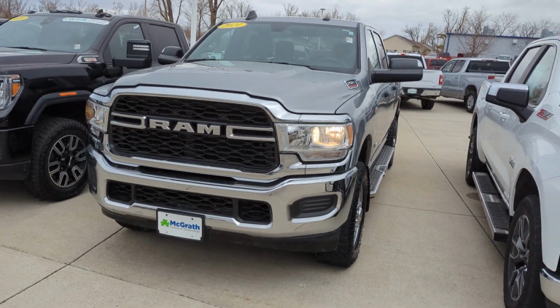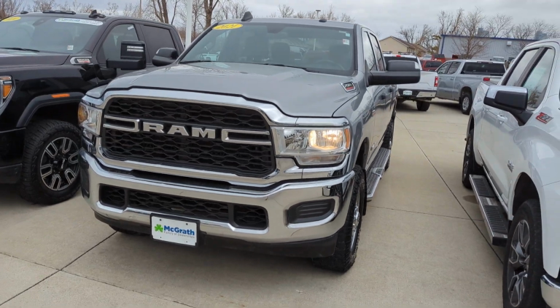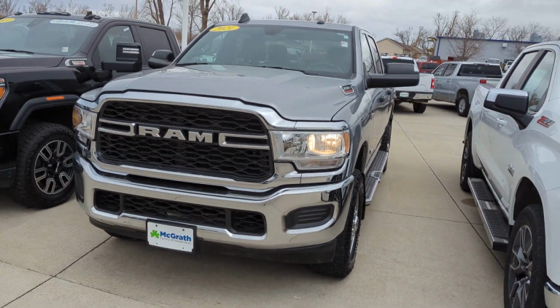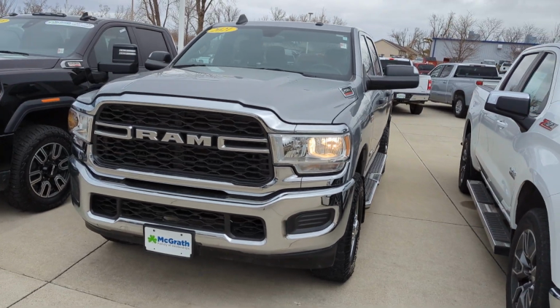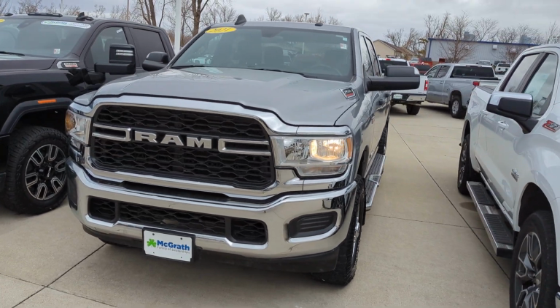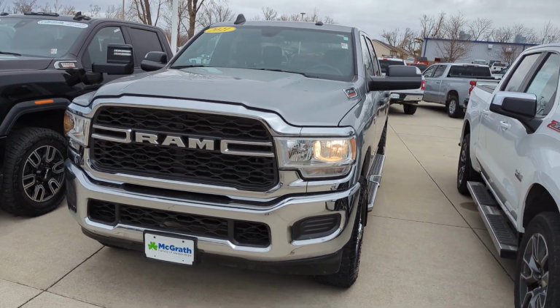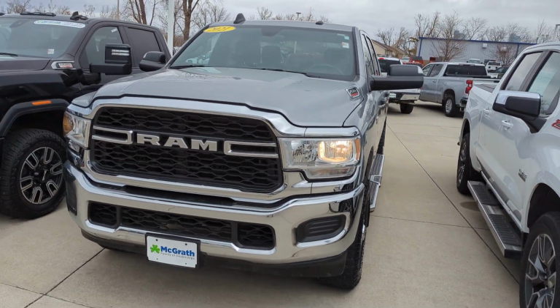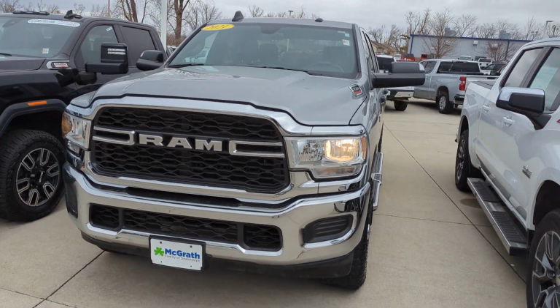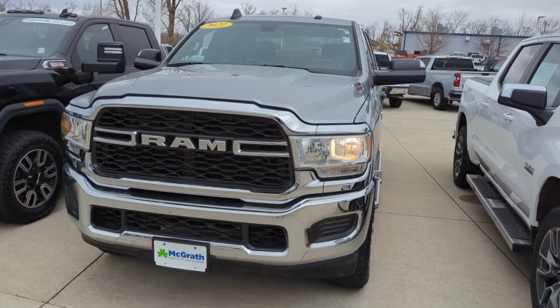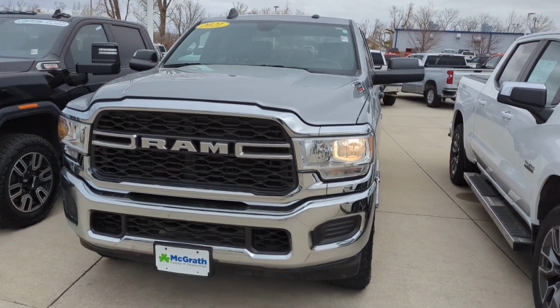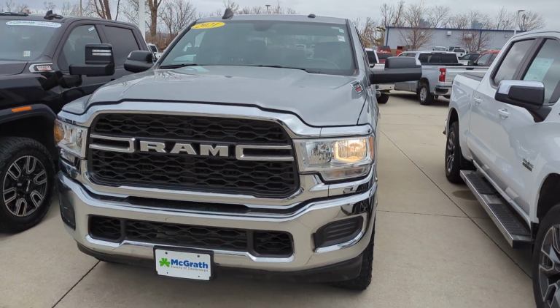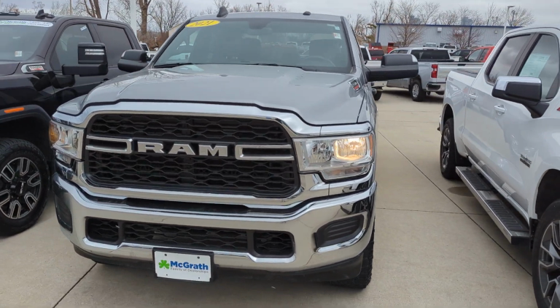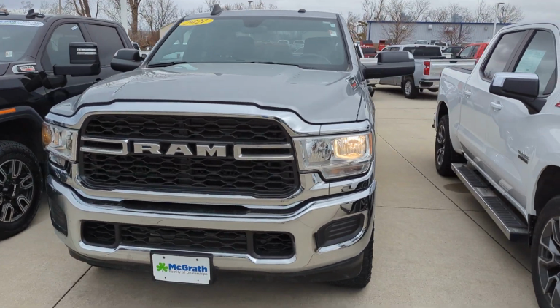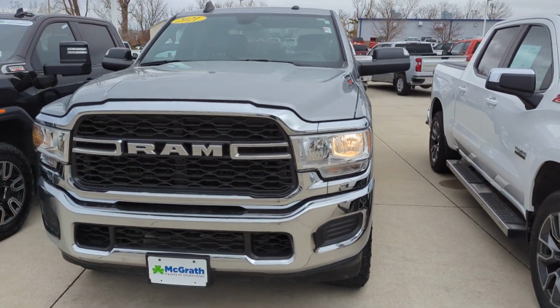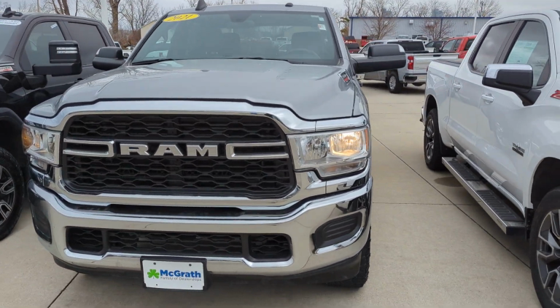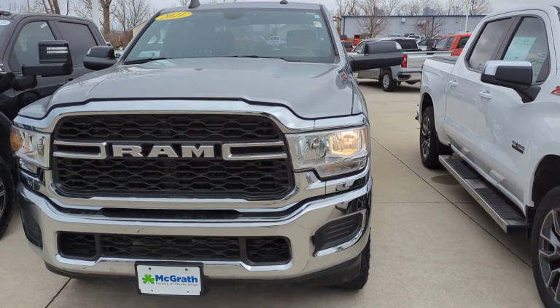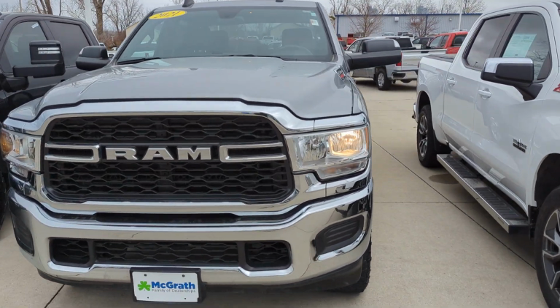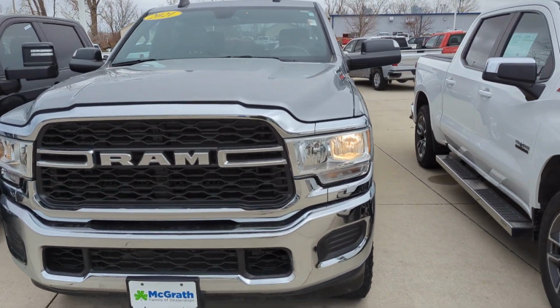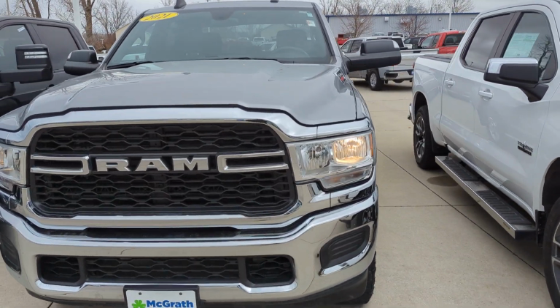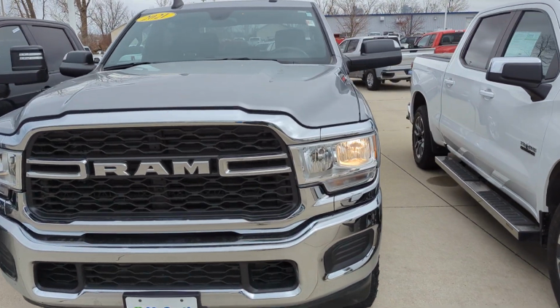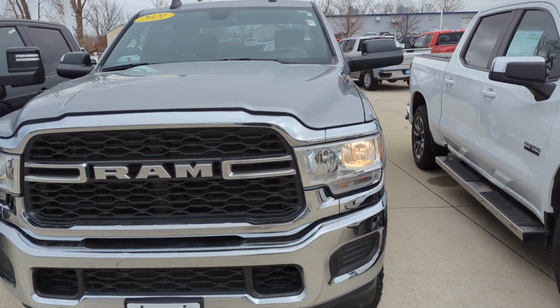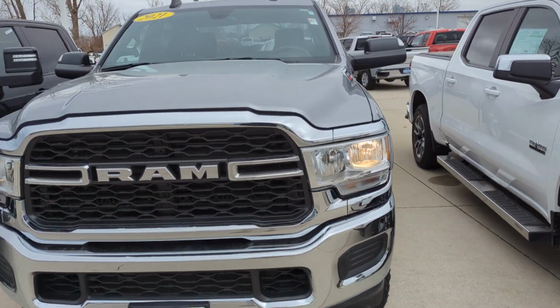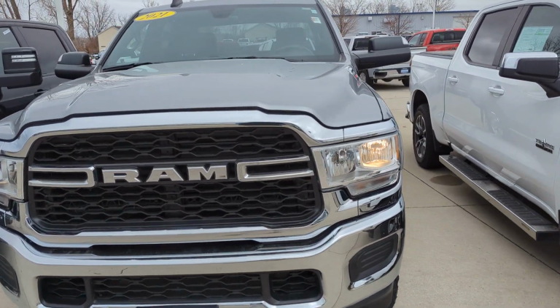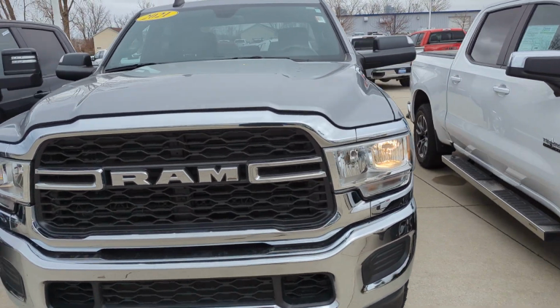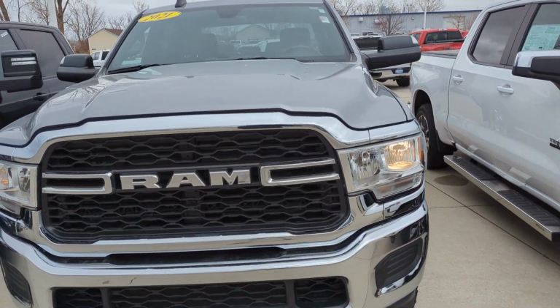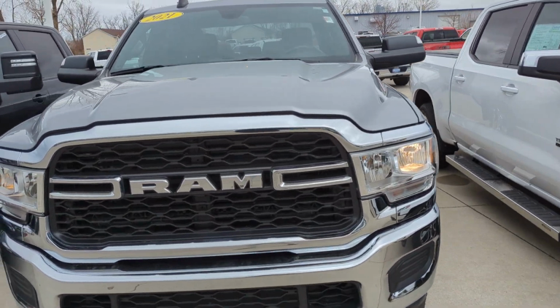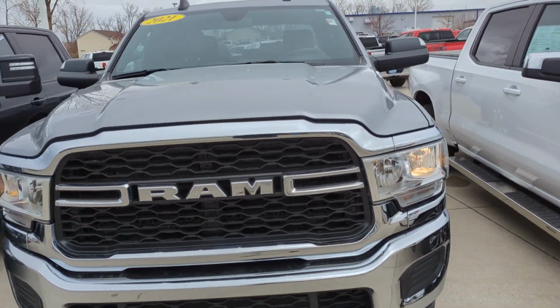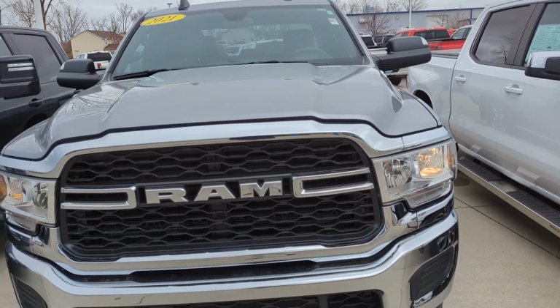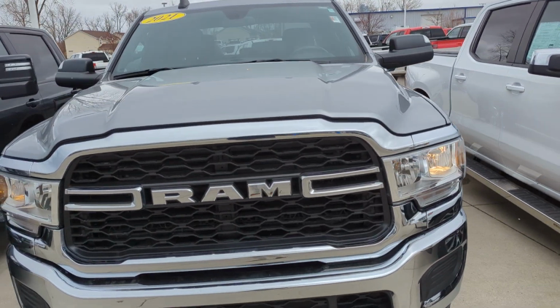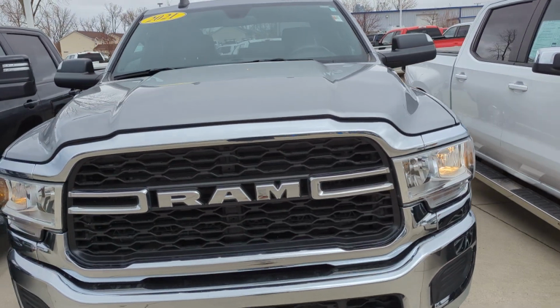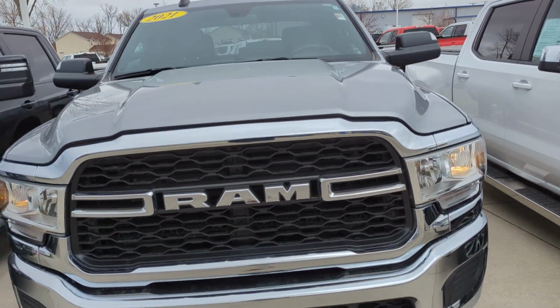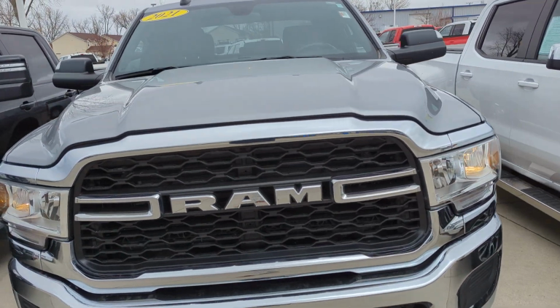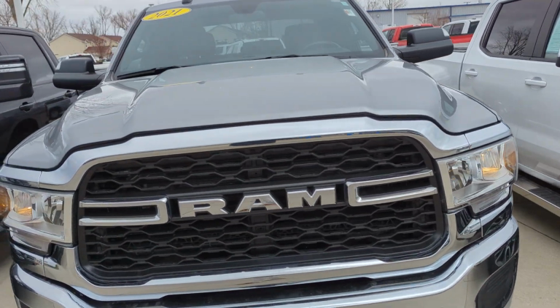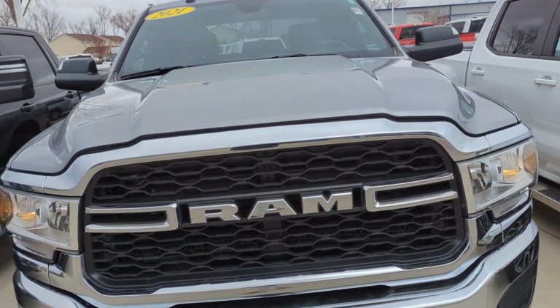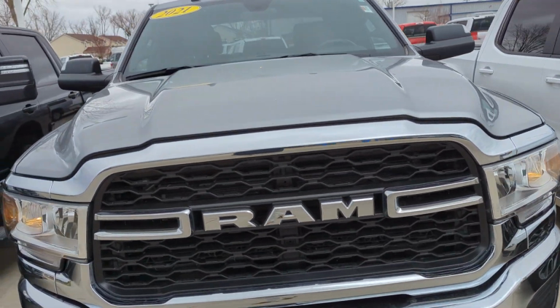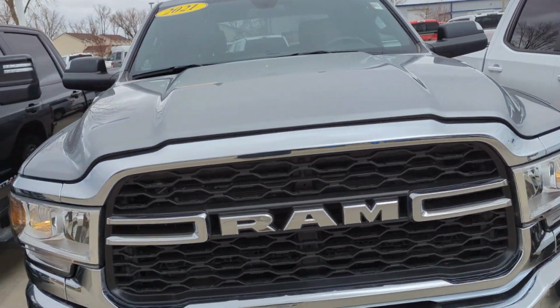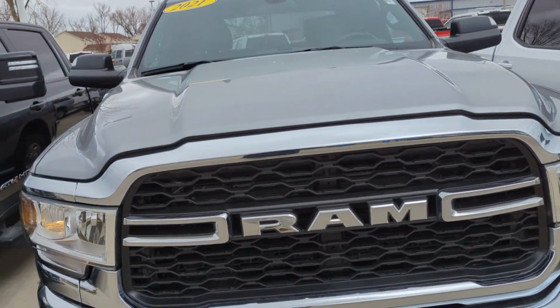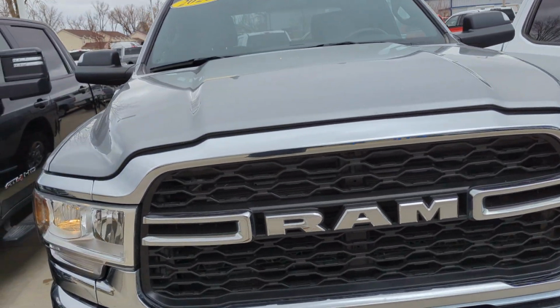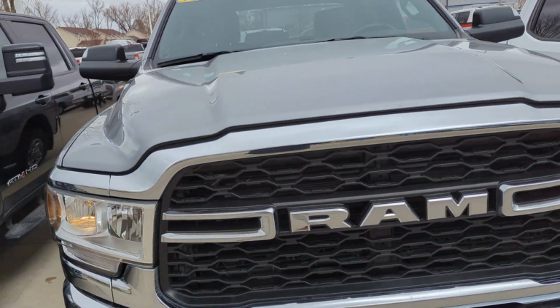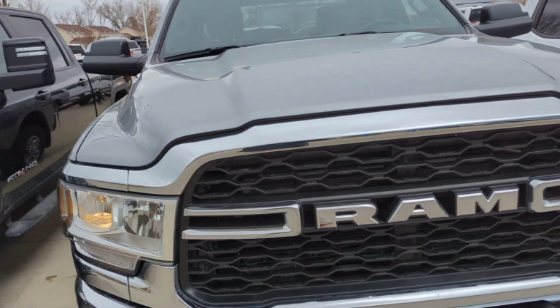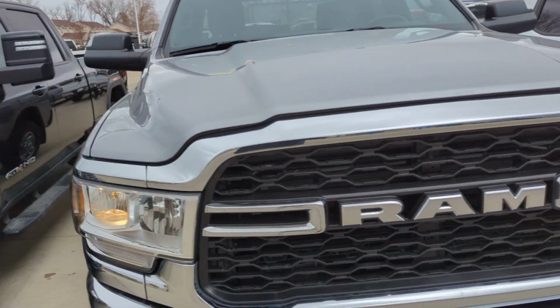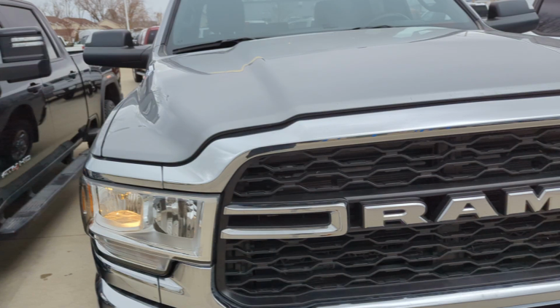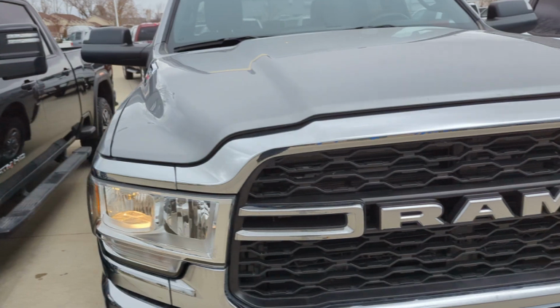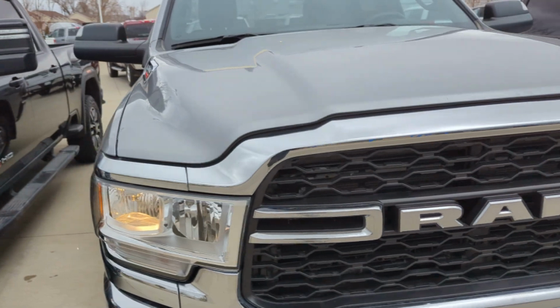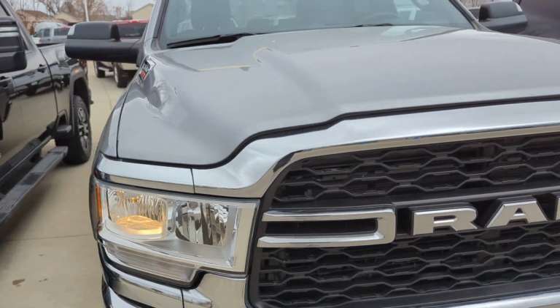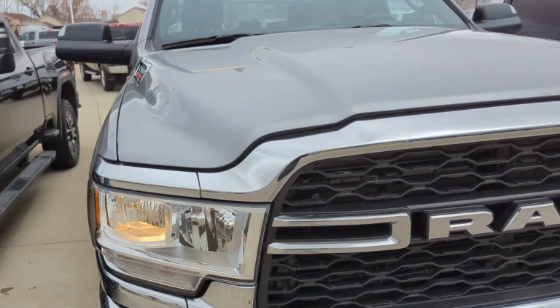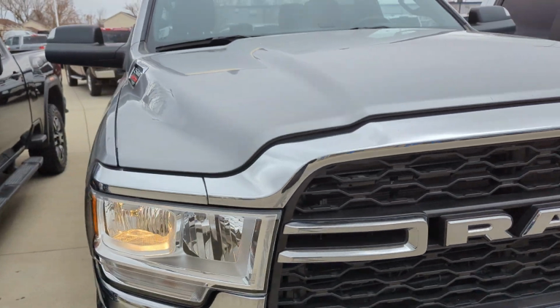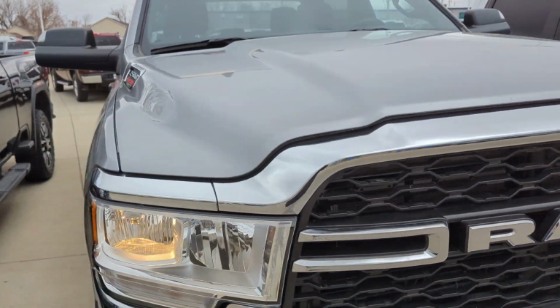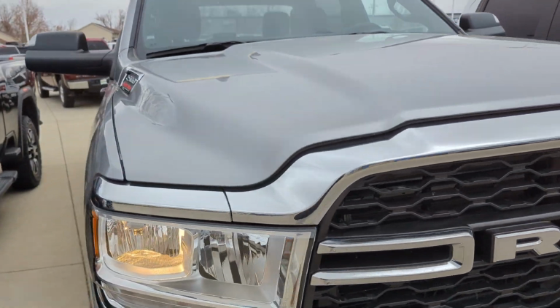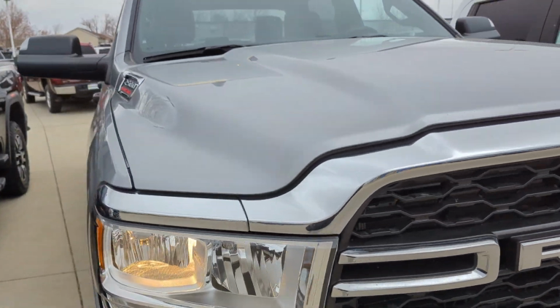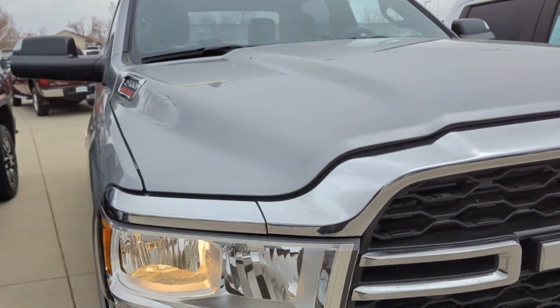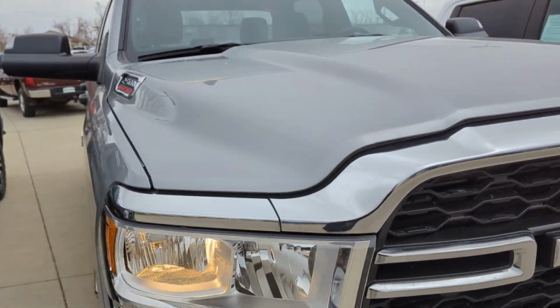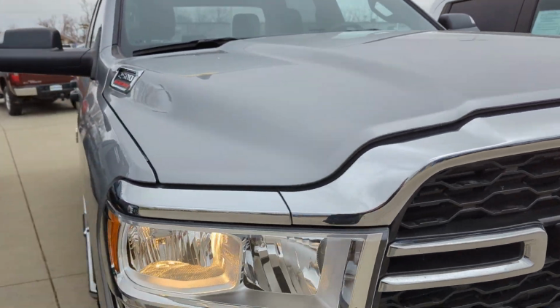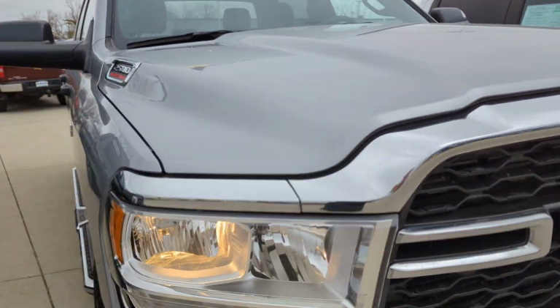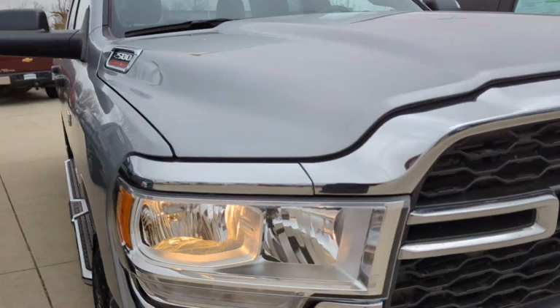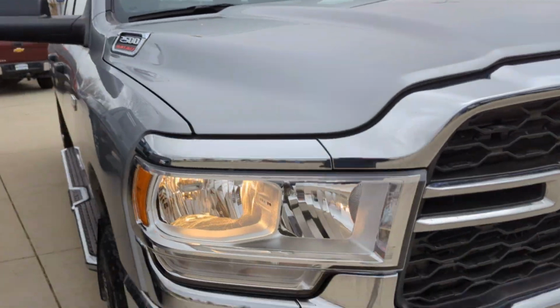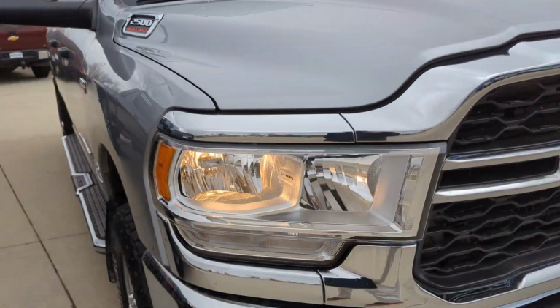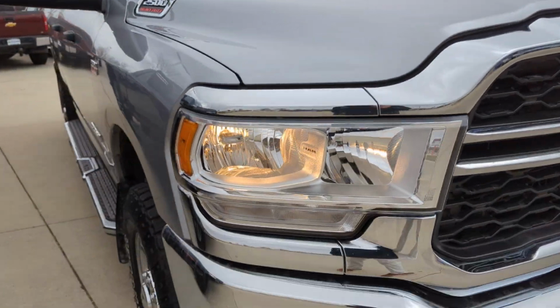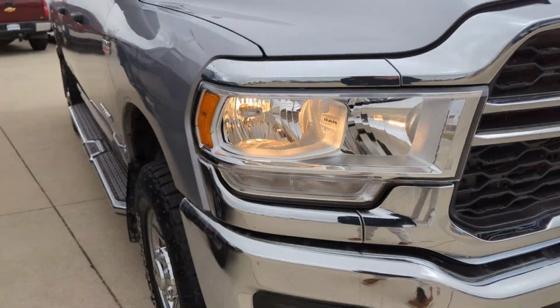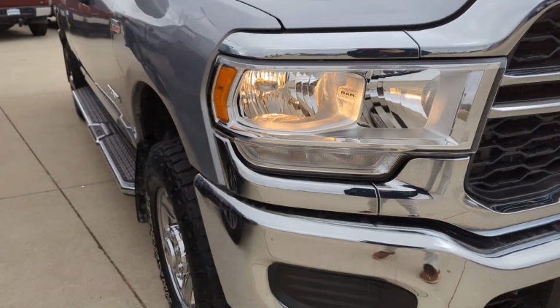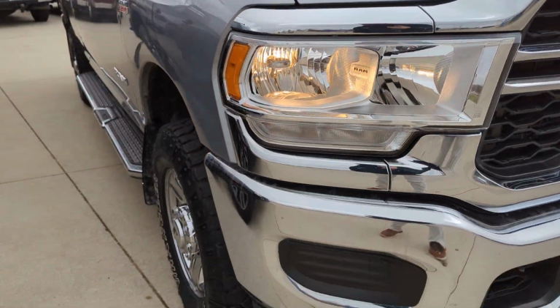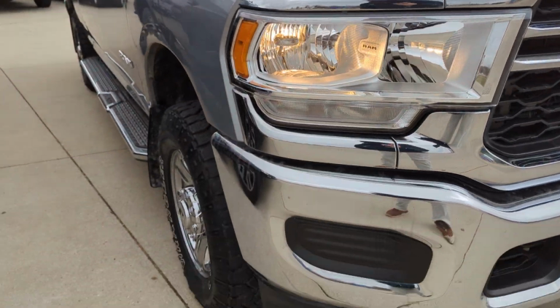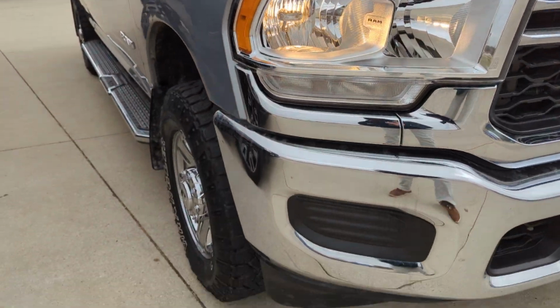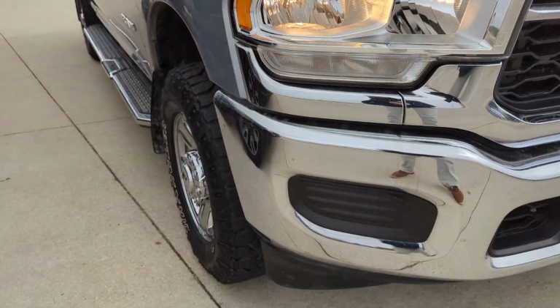Hey Ryan, so I found this one. This one looks to be in better shape than the other ones. Trying to give you a video walkaround of this one. So let's start in the front.